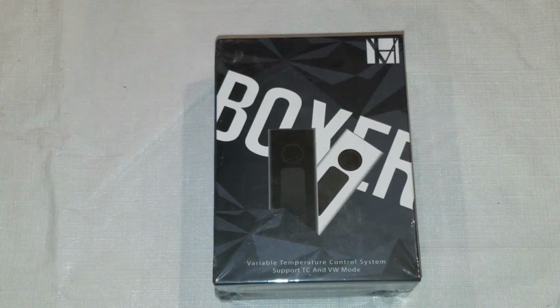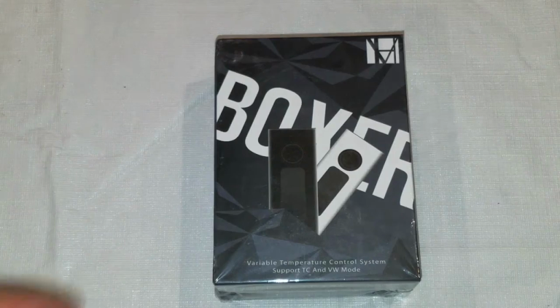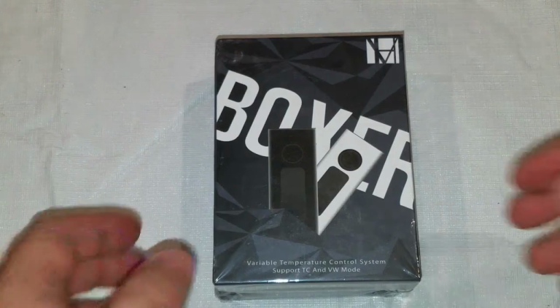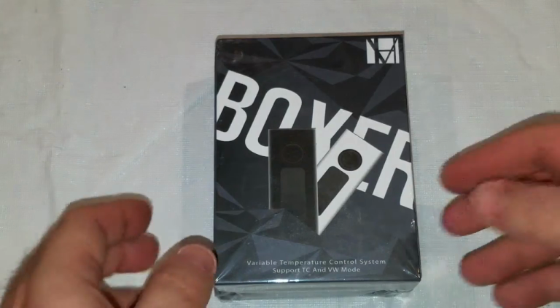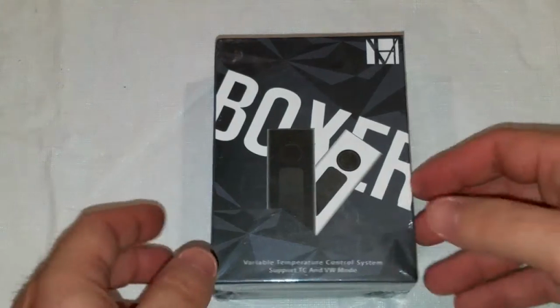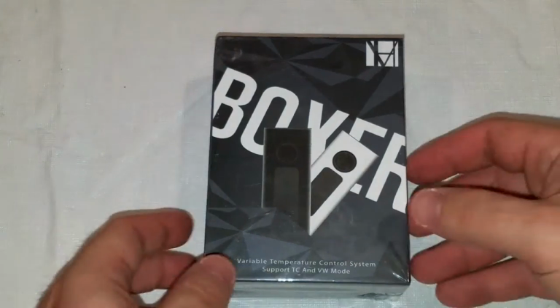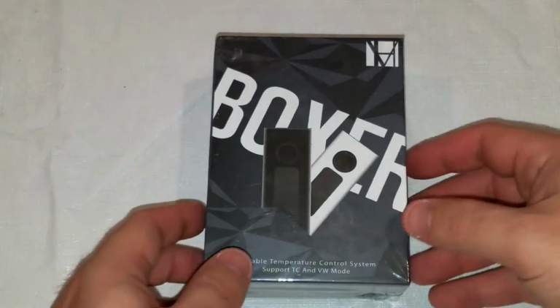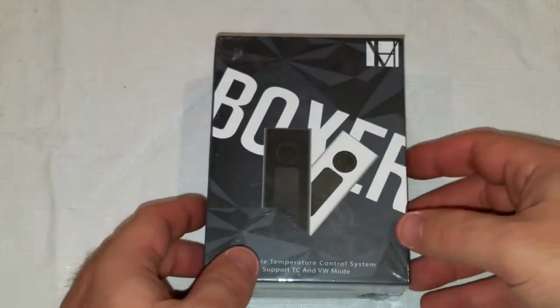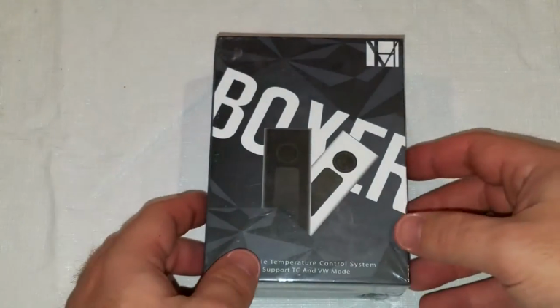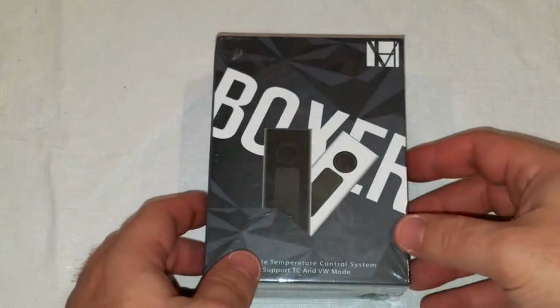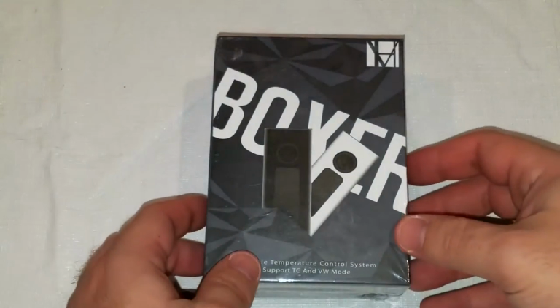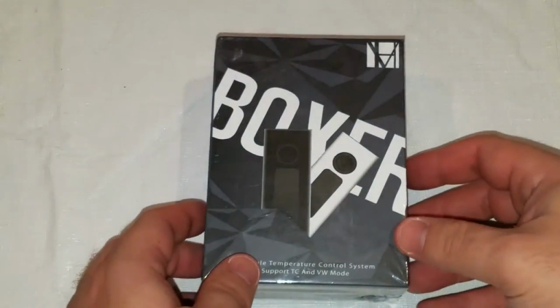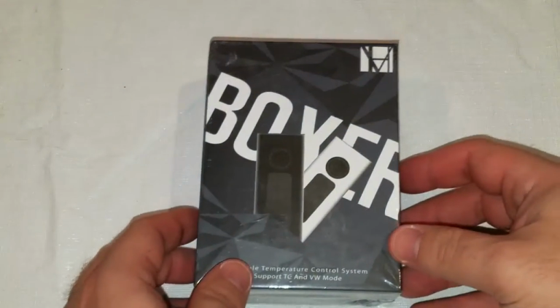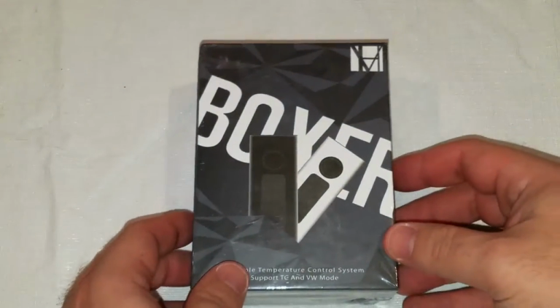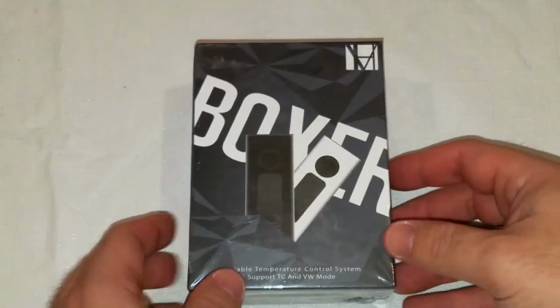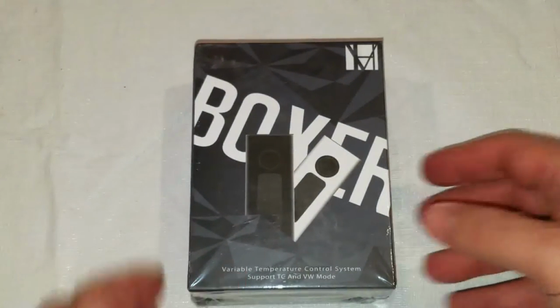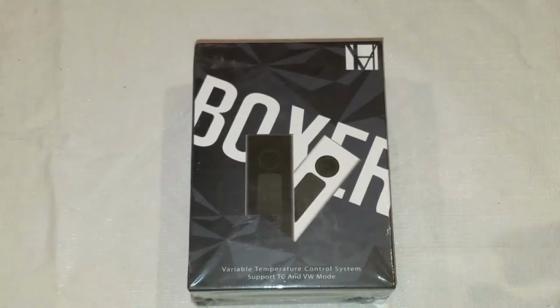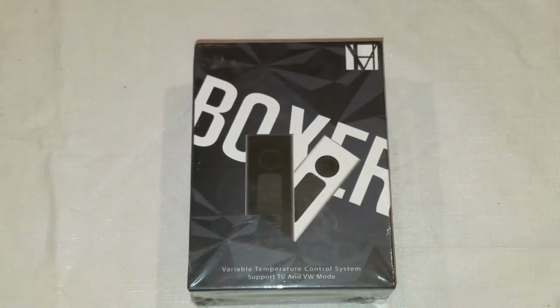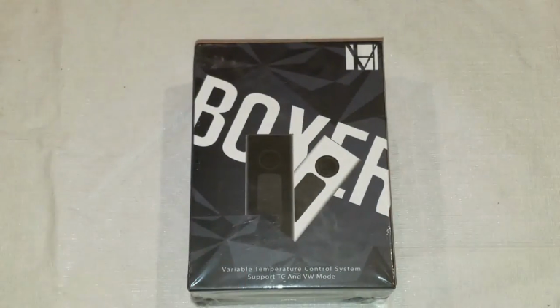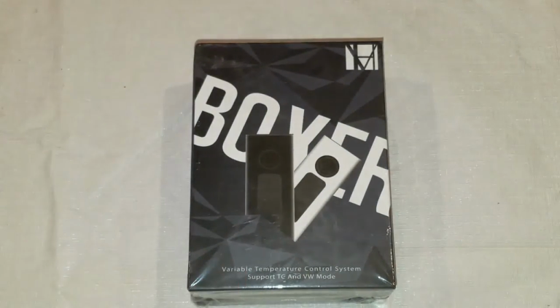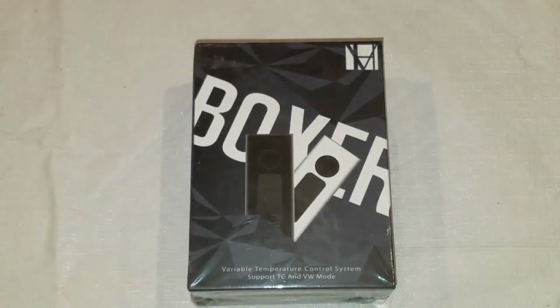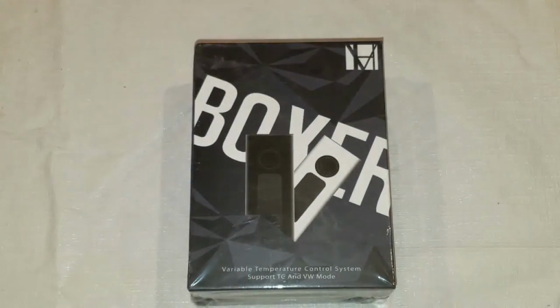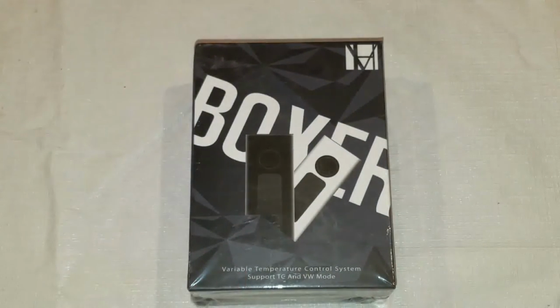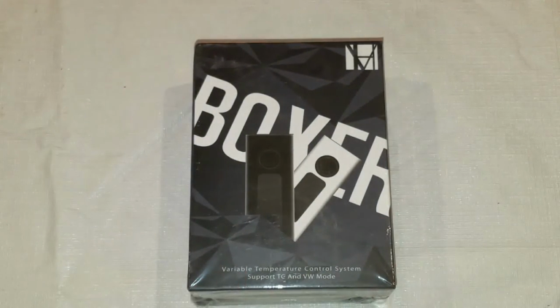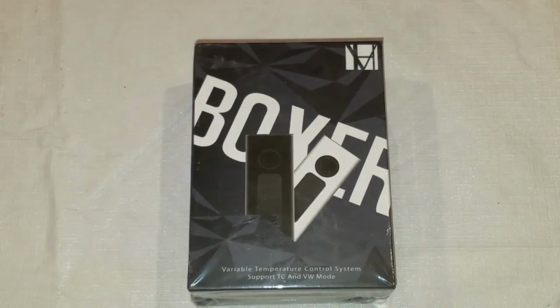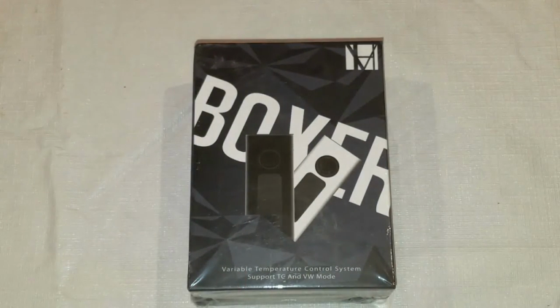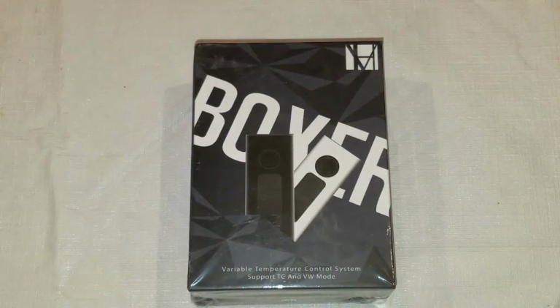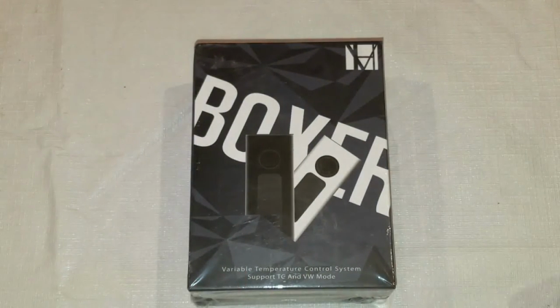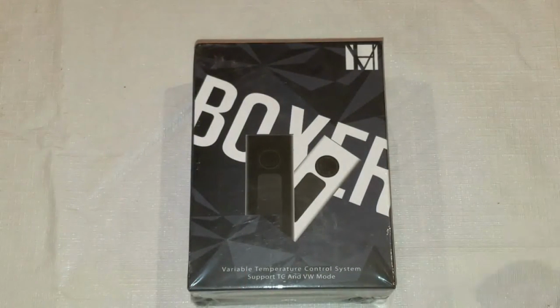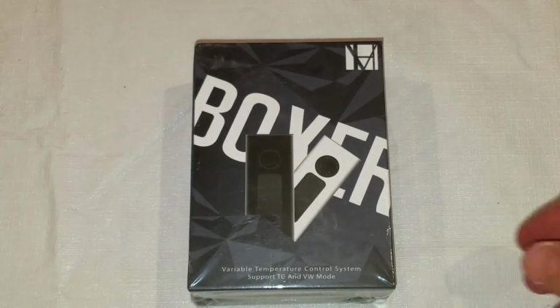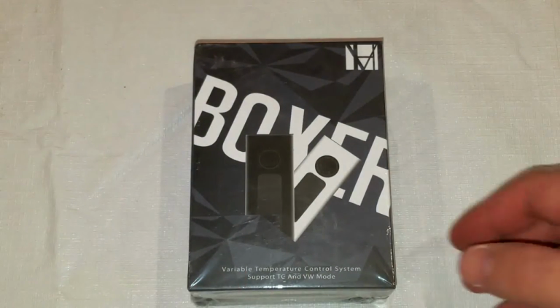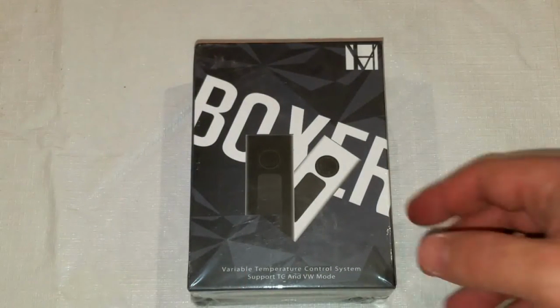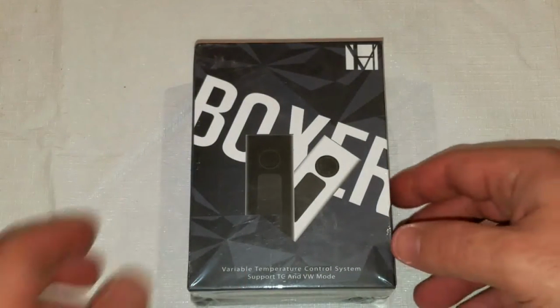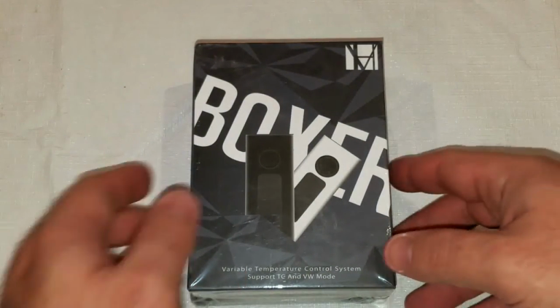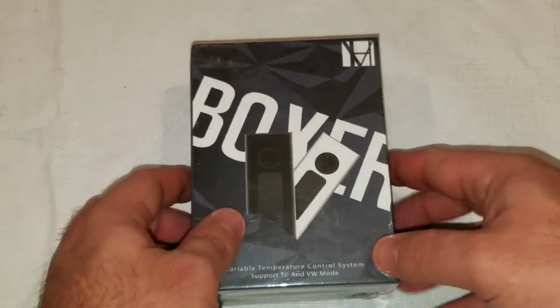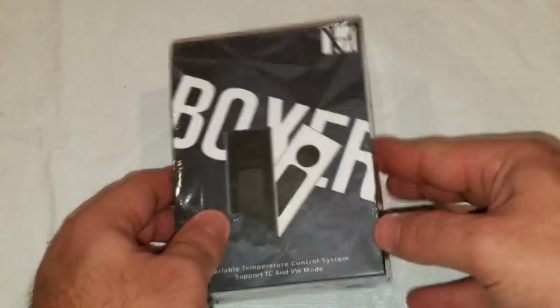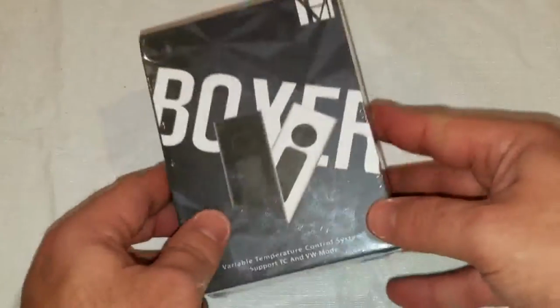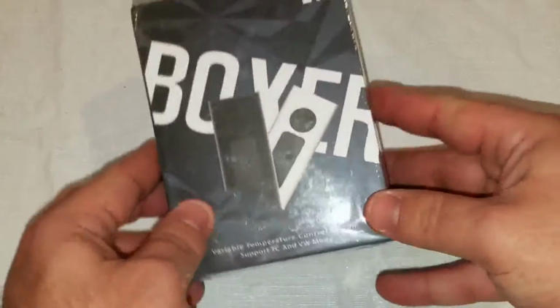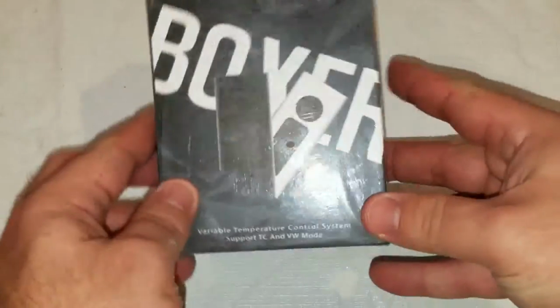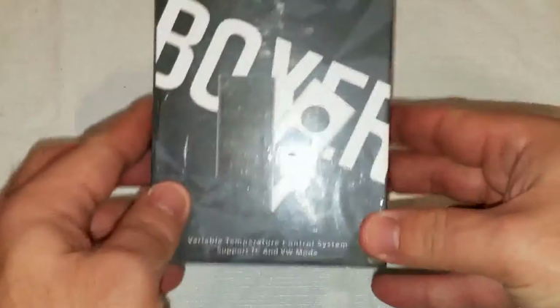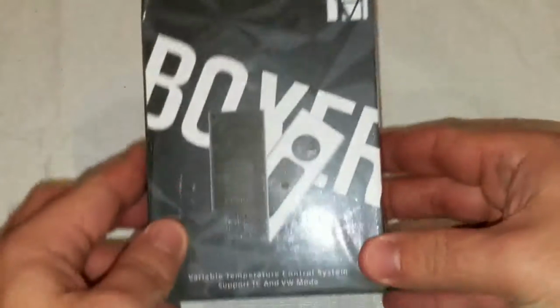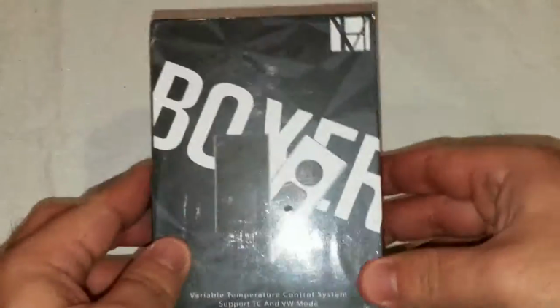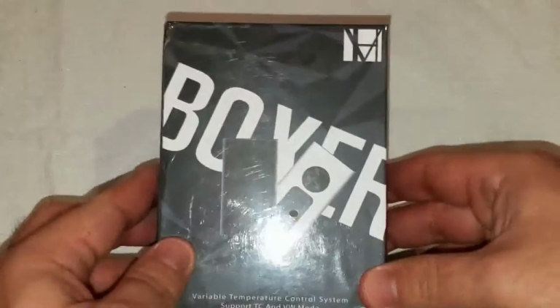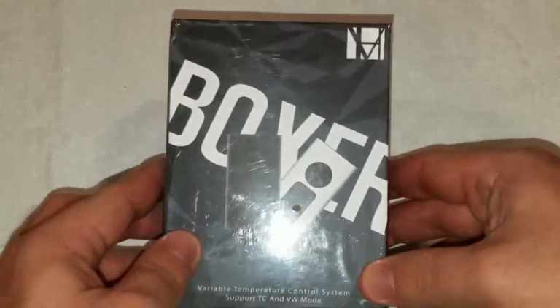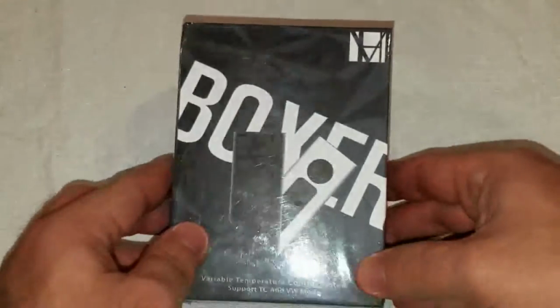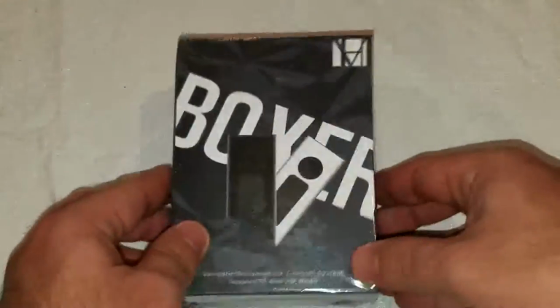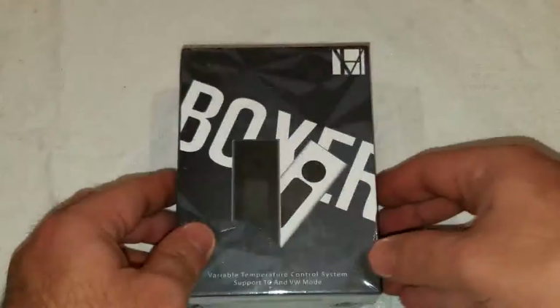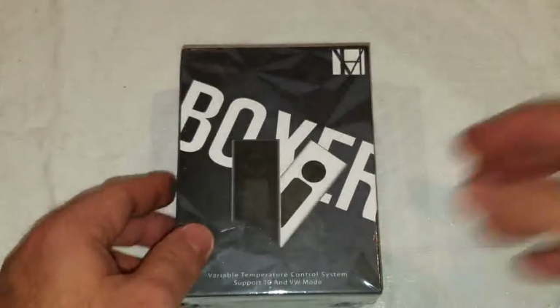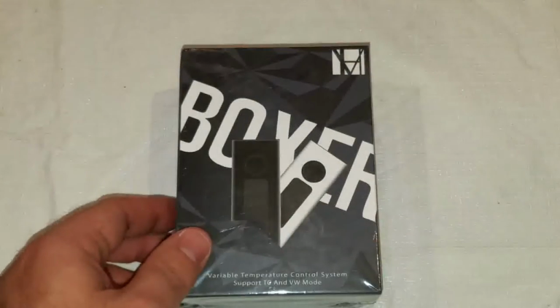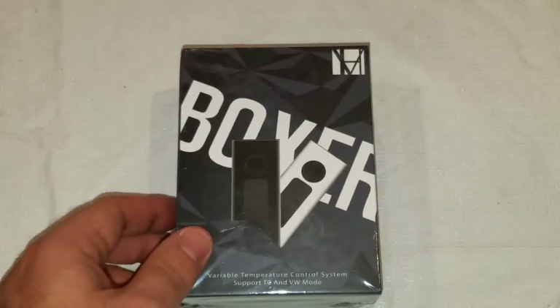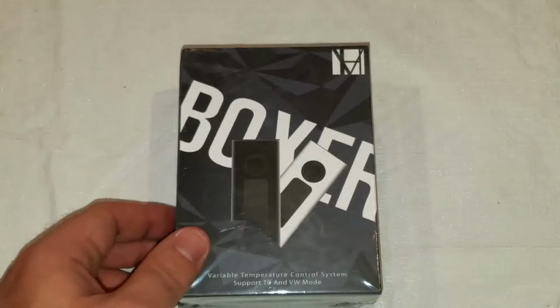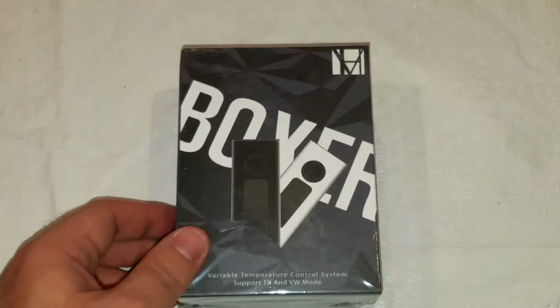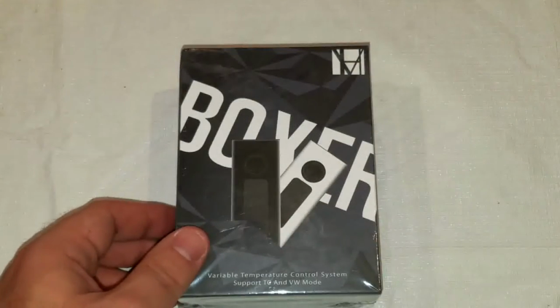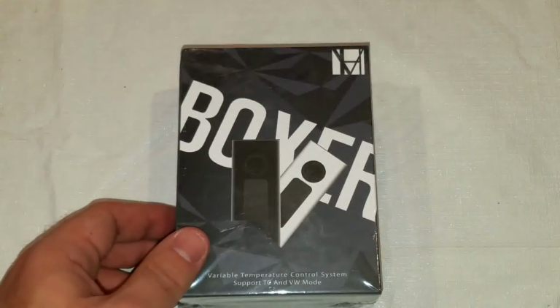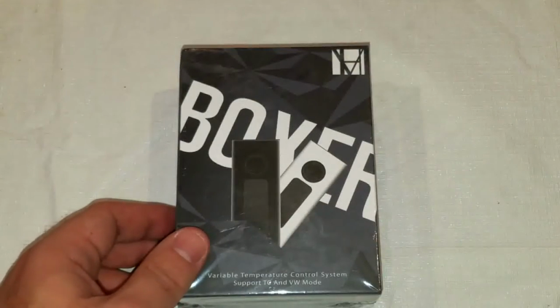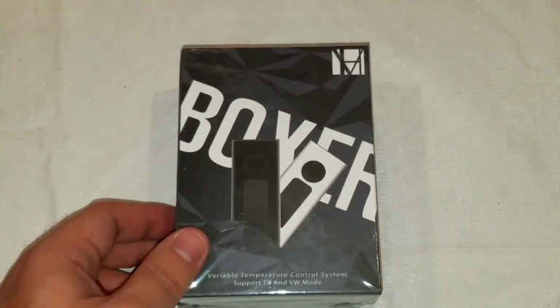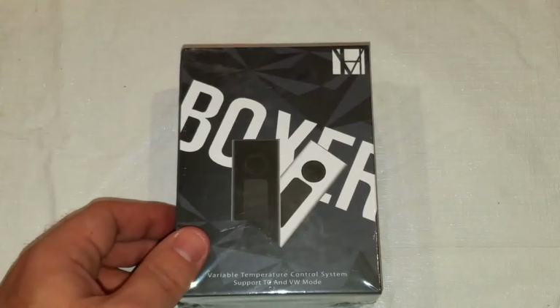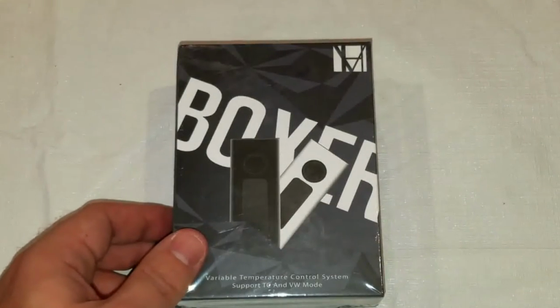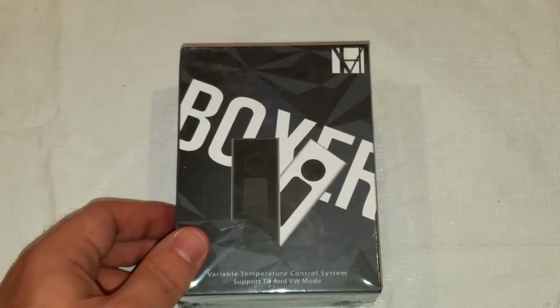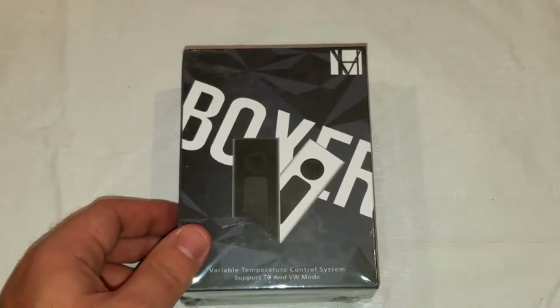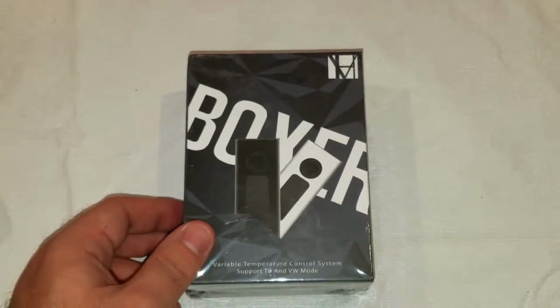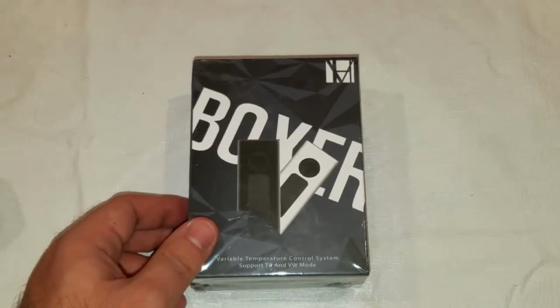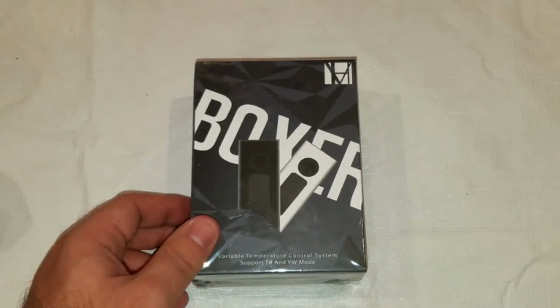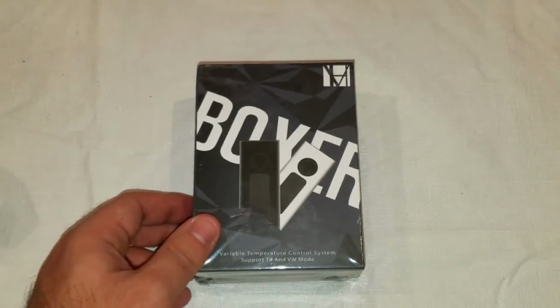Alright guys, Anthony Vance back with a first look and unboxing of the Boxer TC-160.